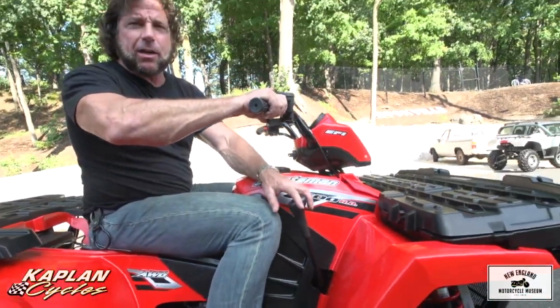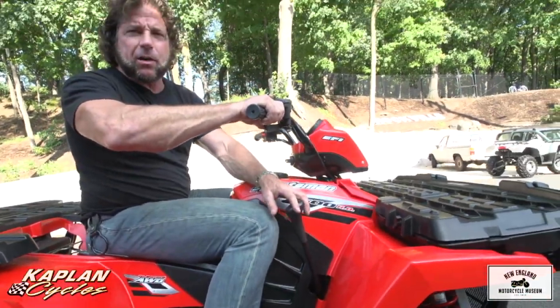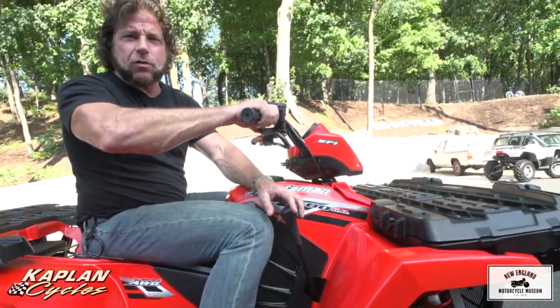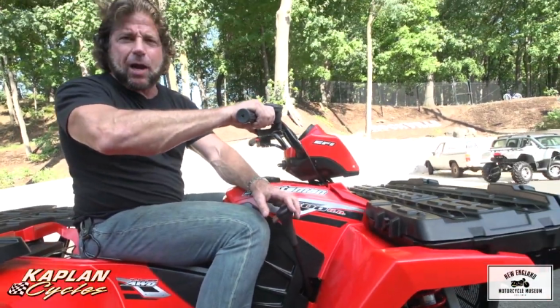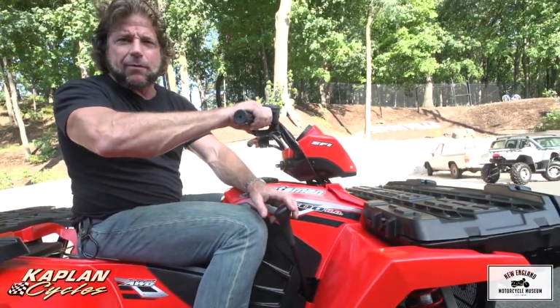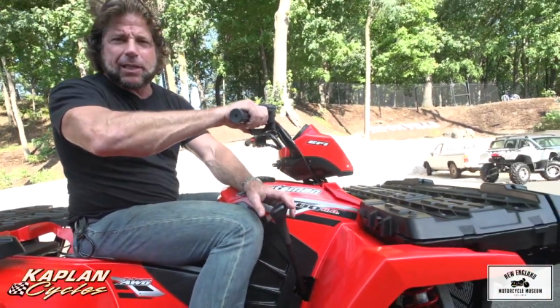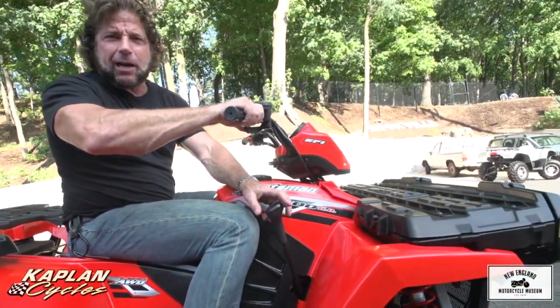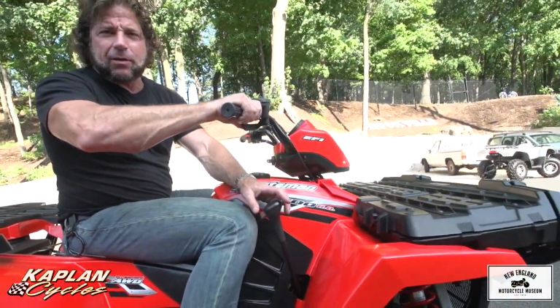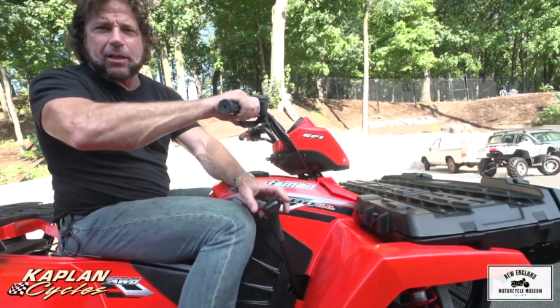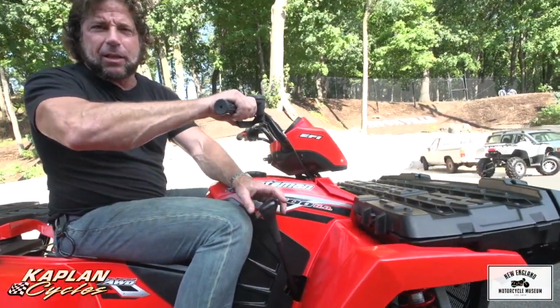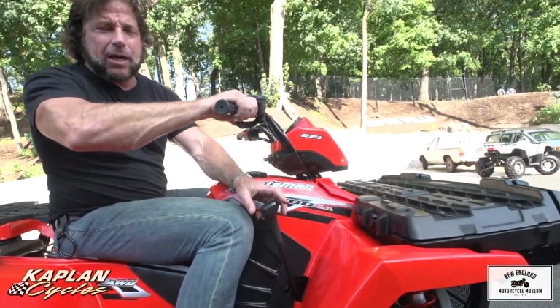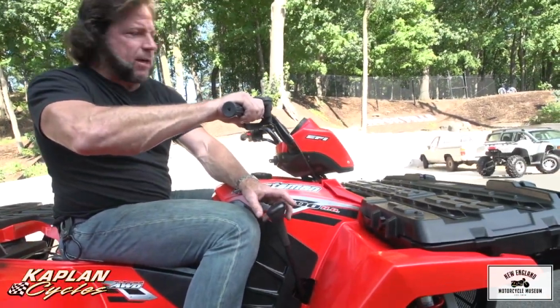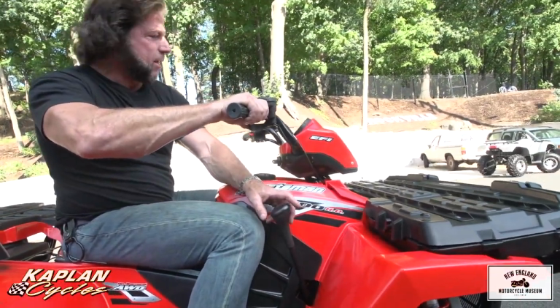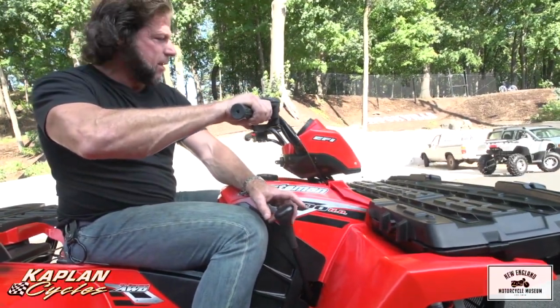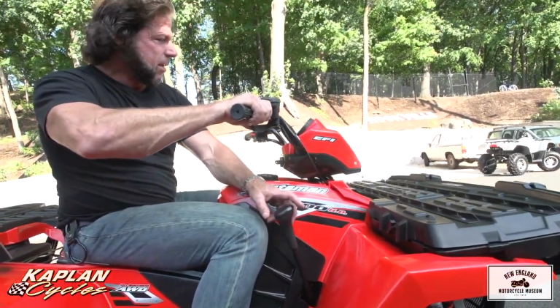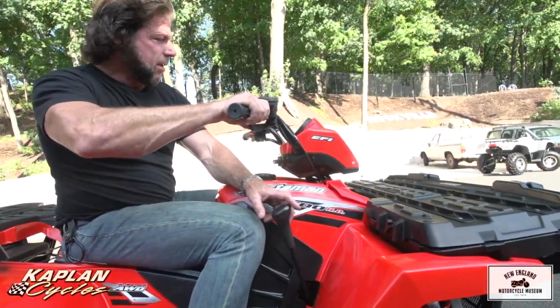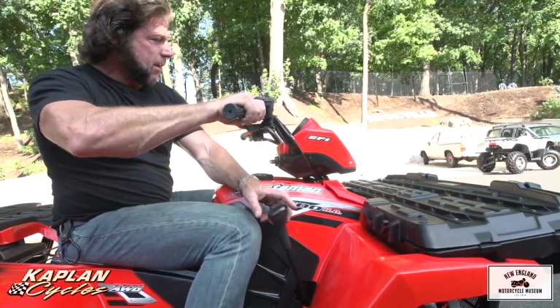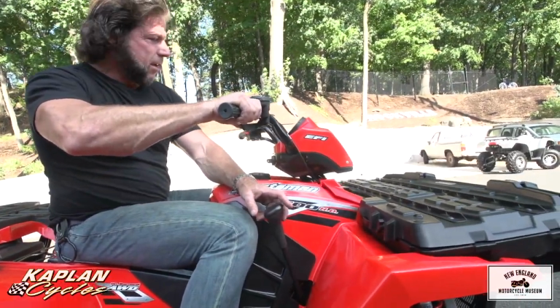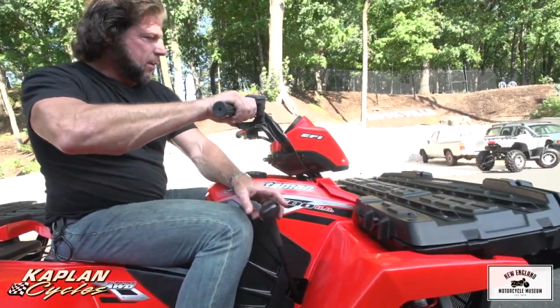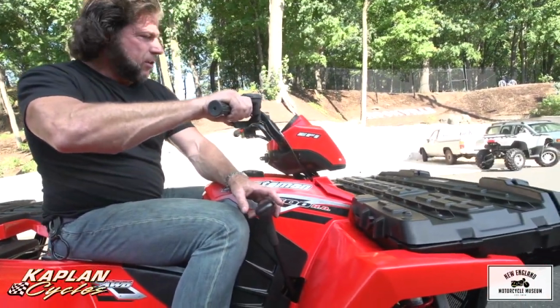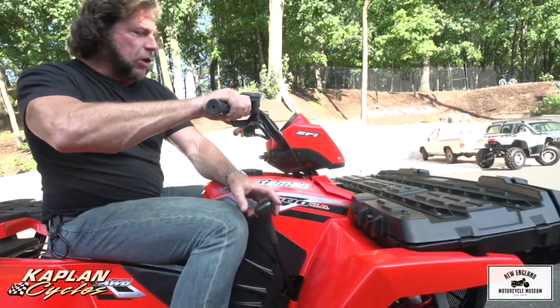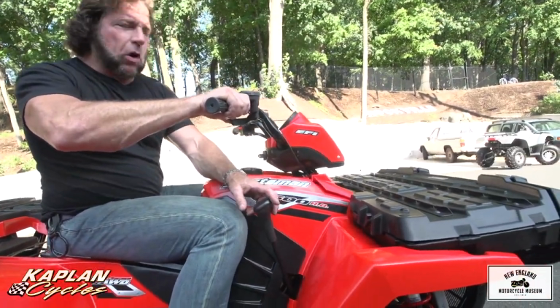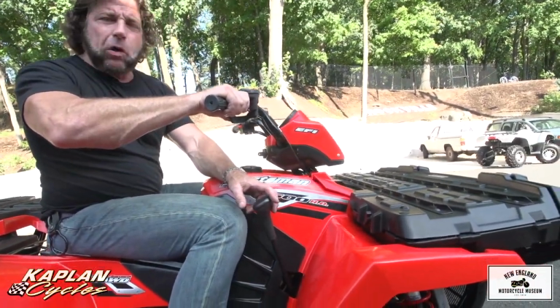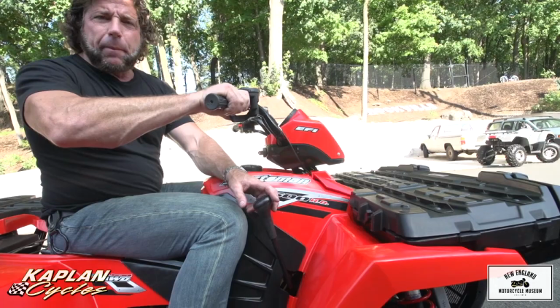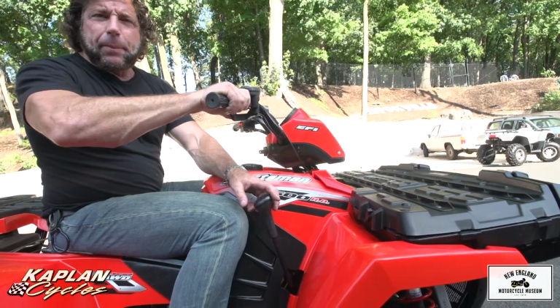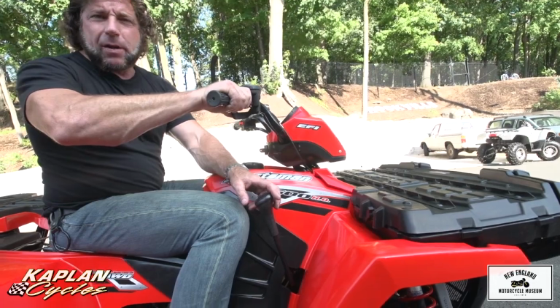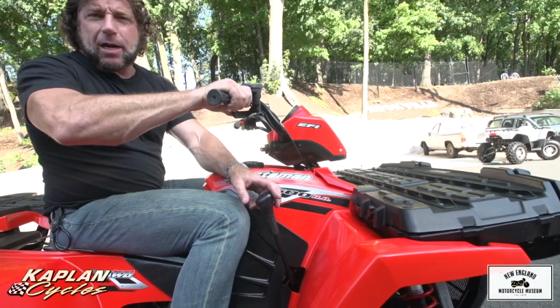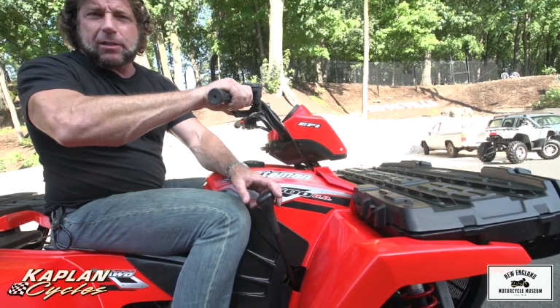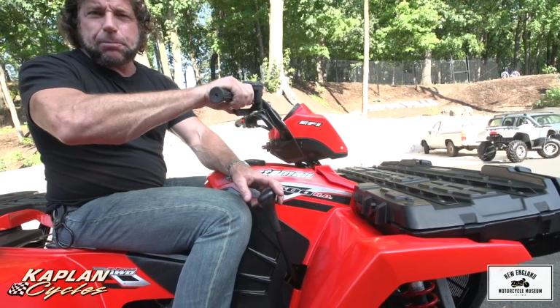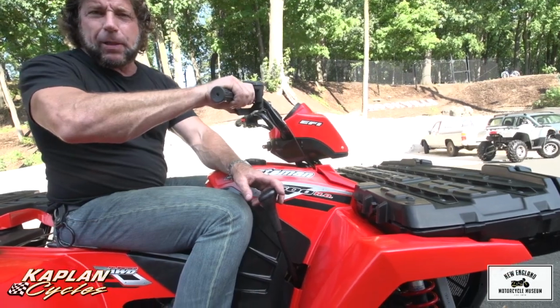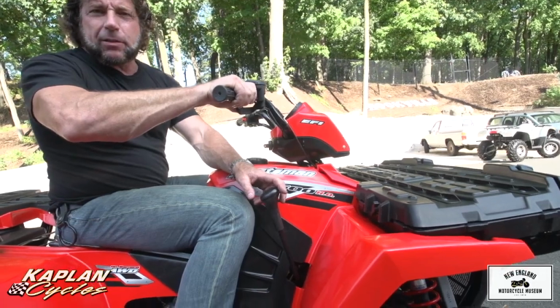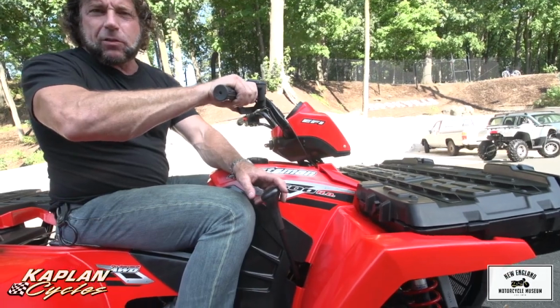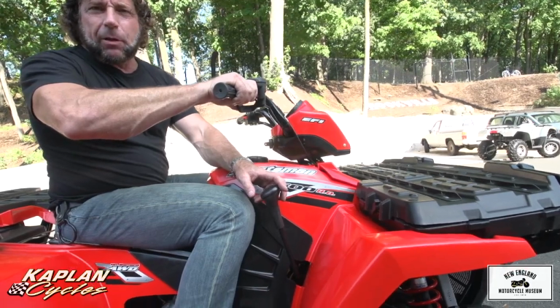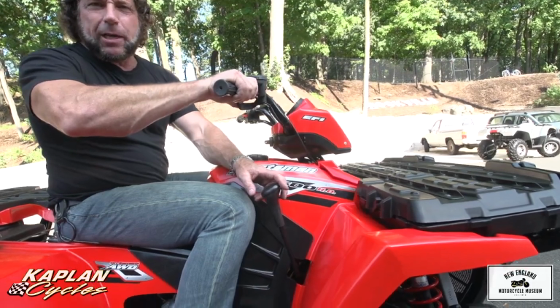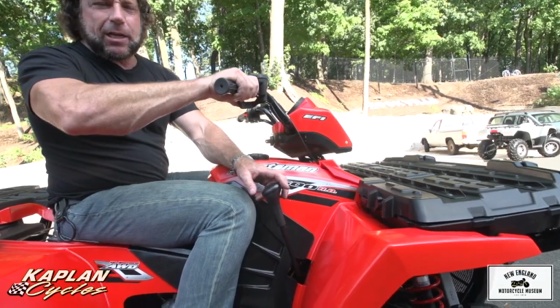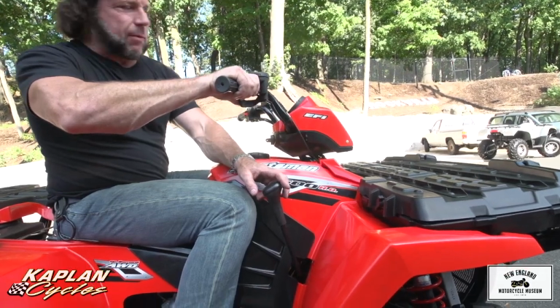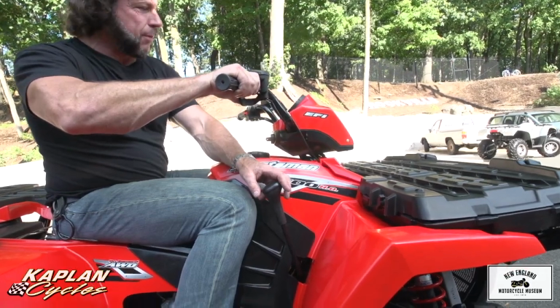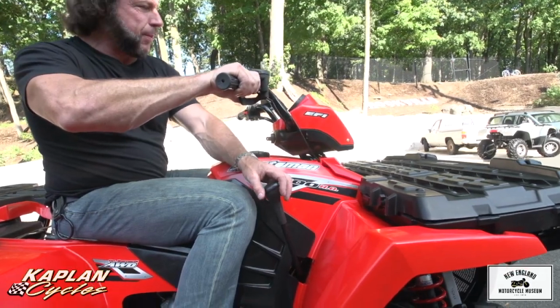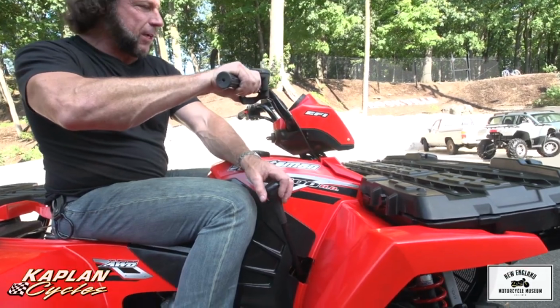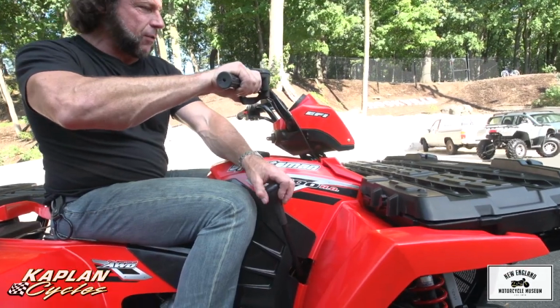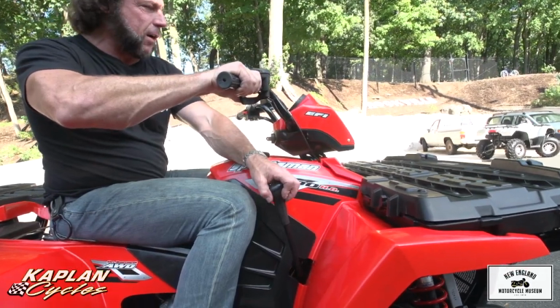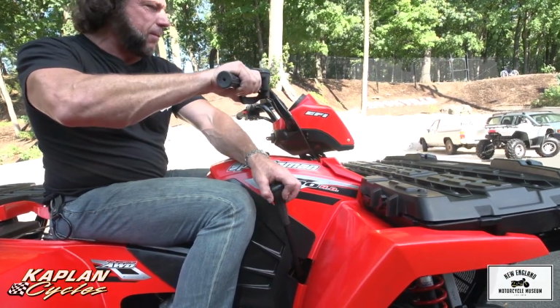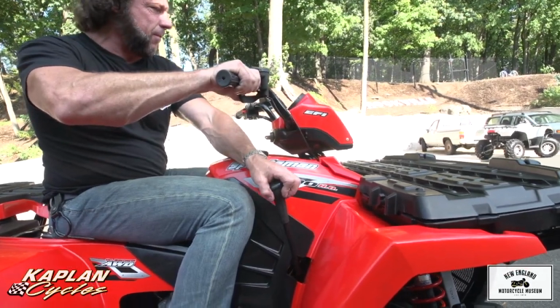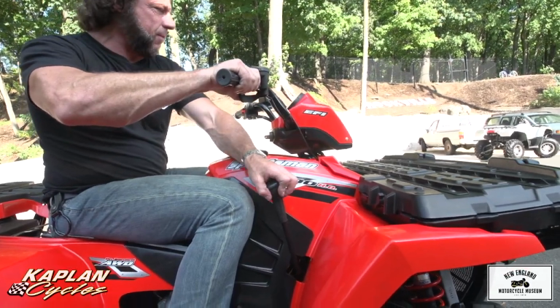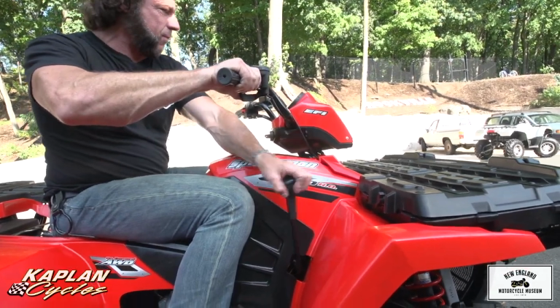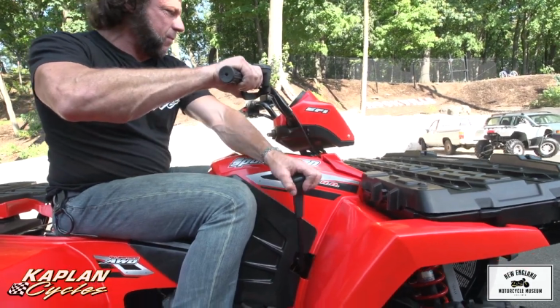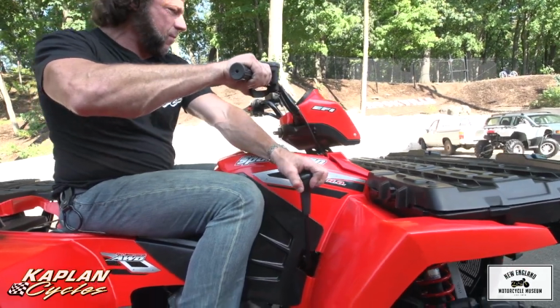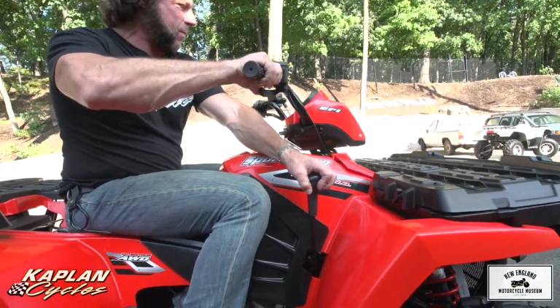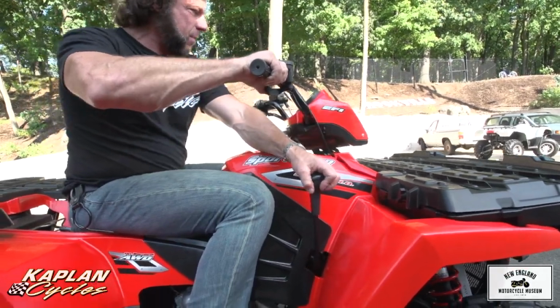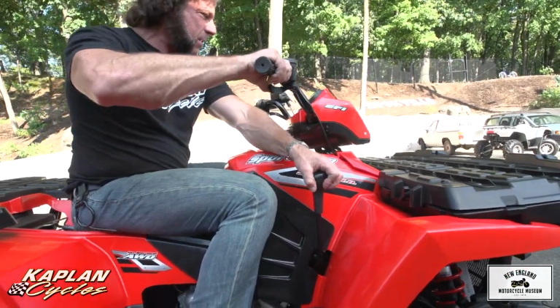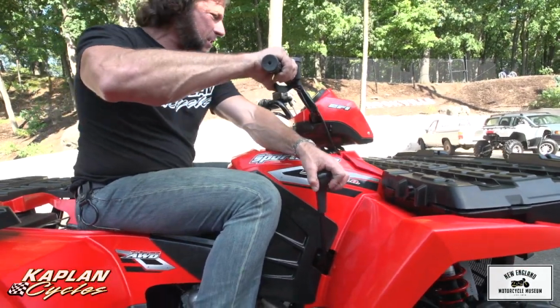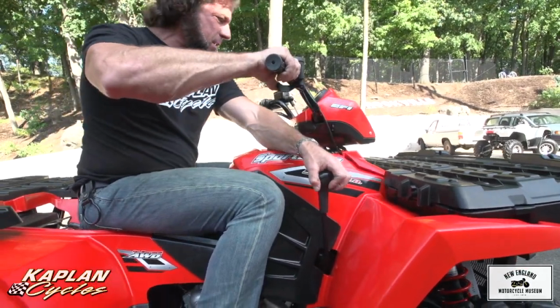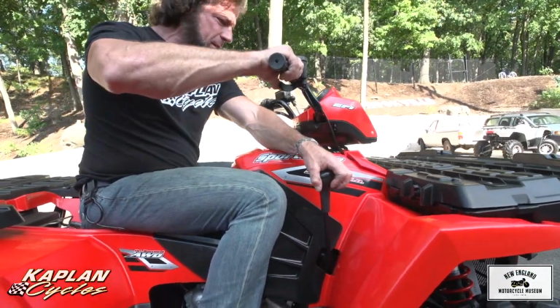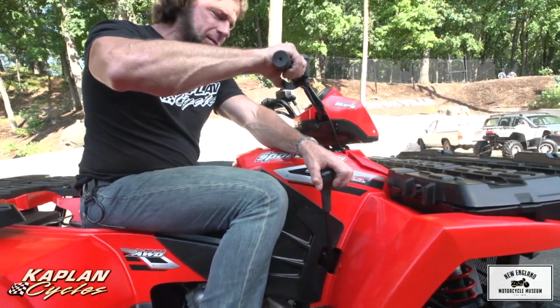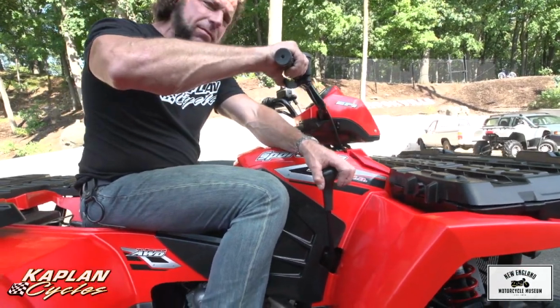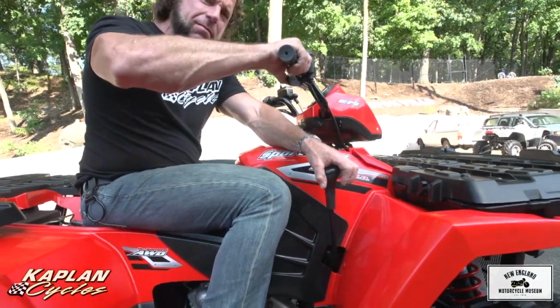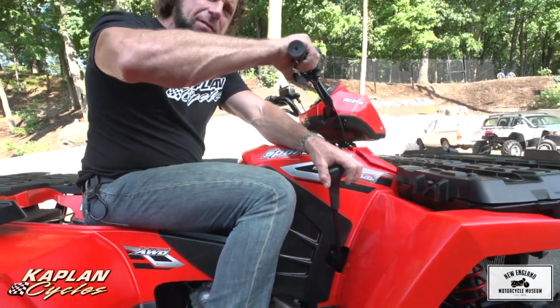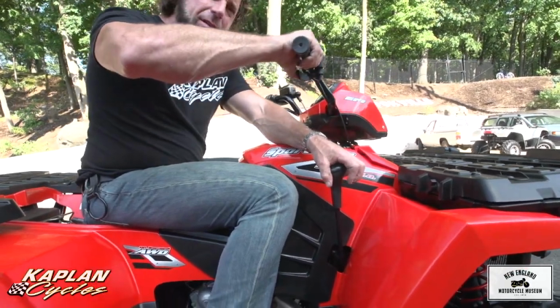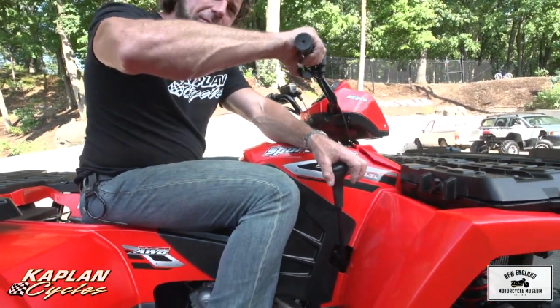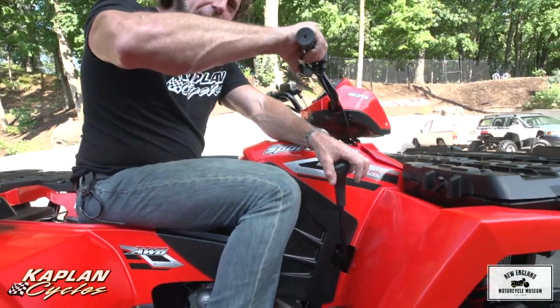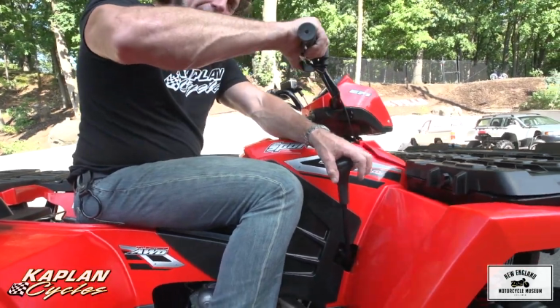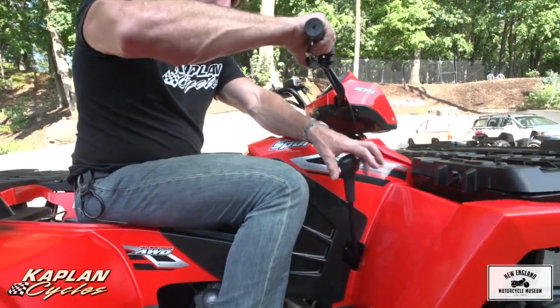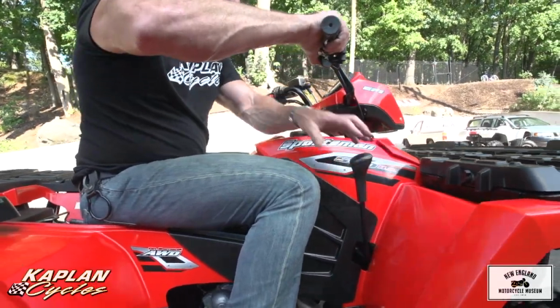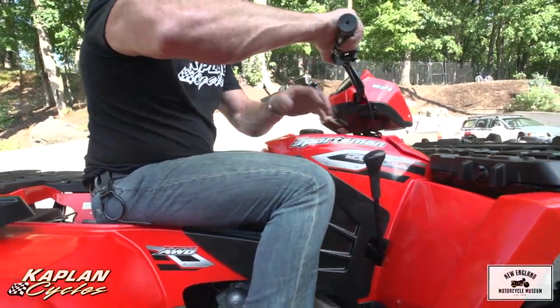I'm going to go drive it down to the showroom, put it on display, so somebody comes and picks her up. Drive it away.